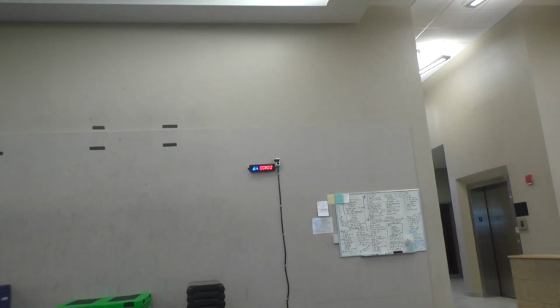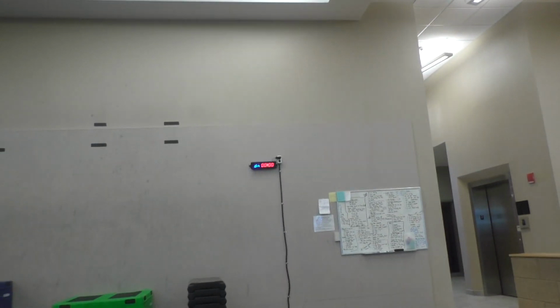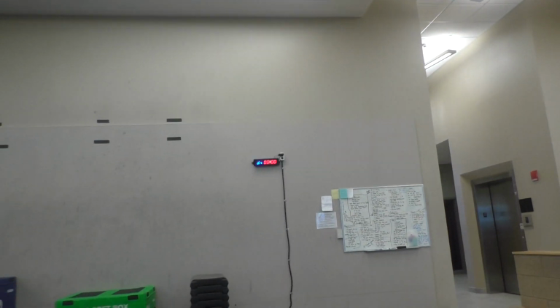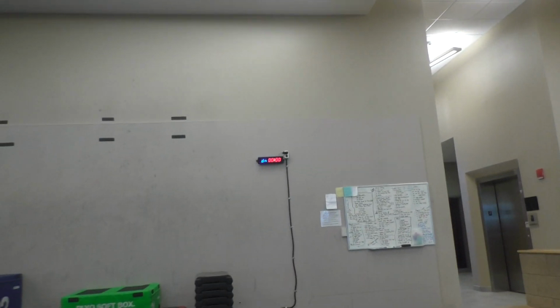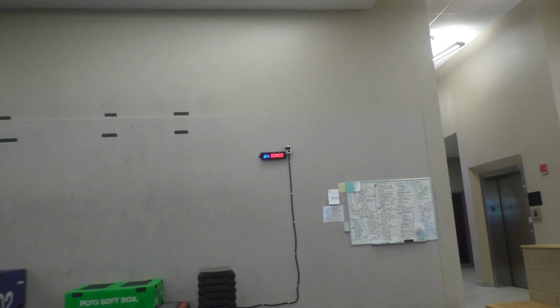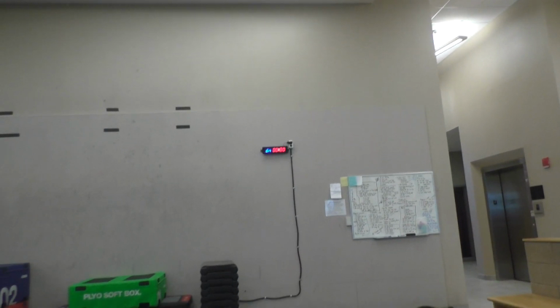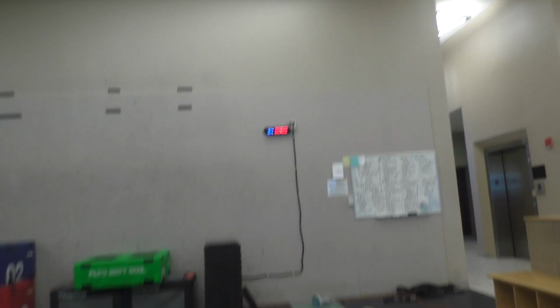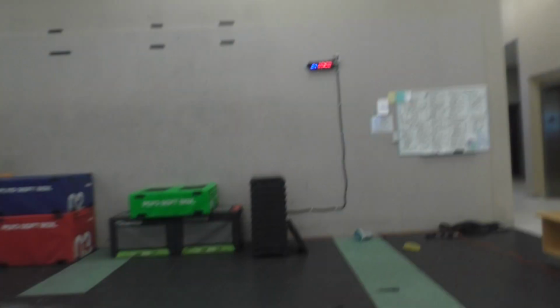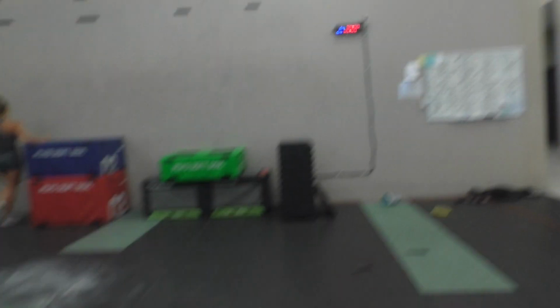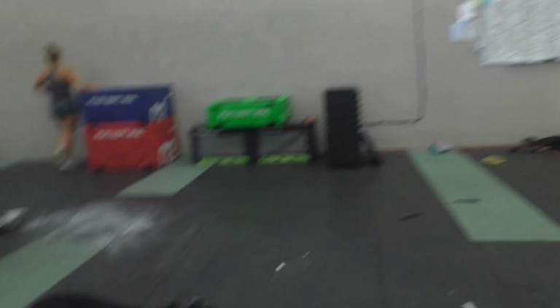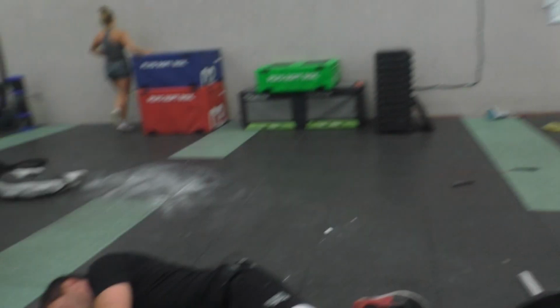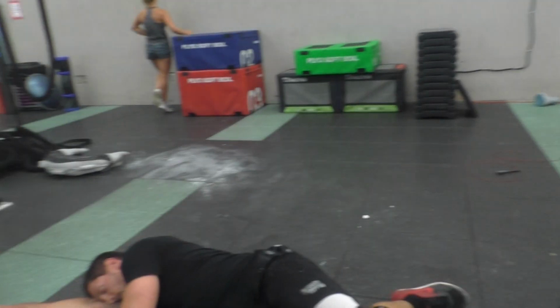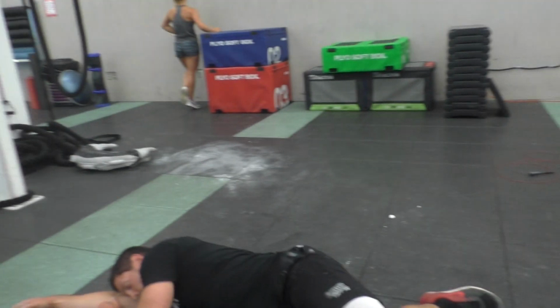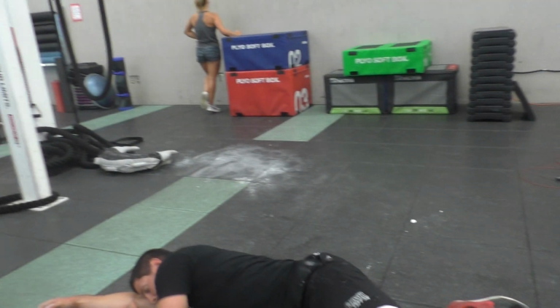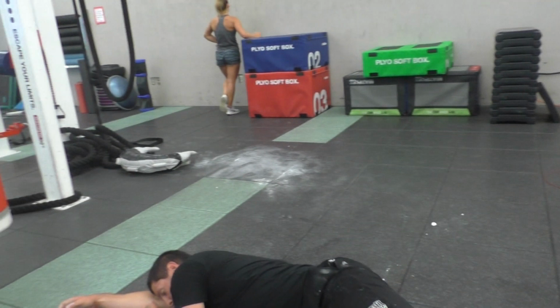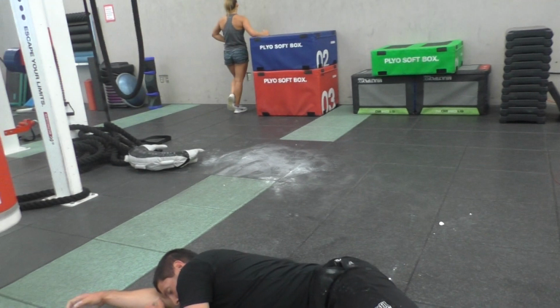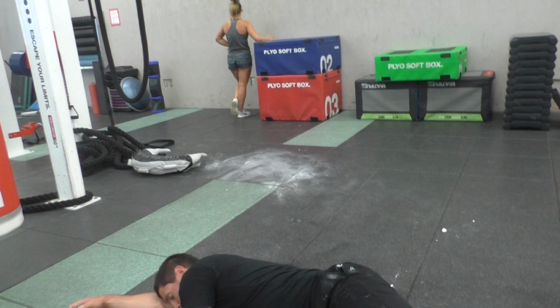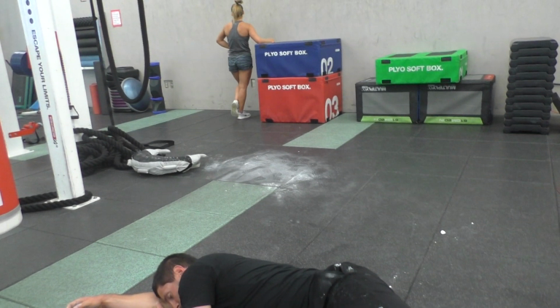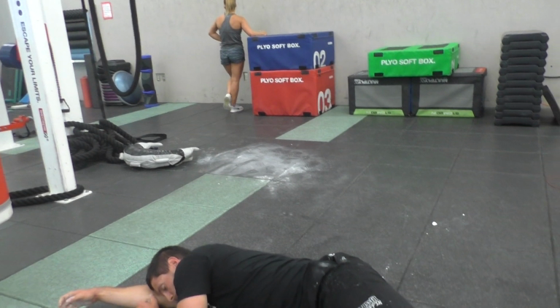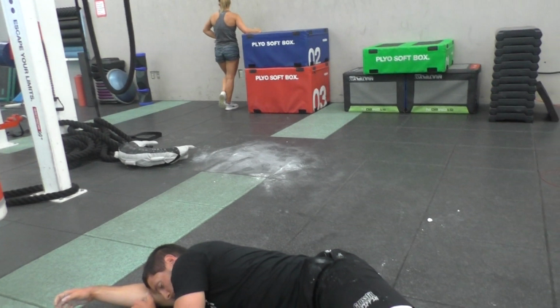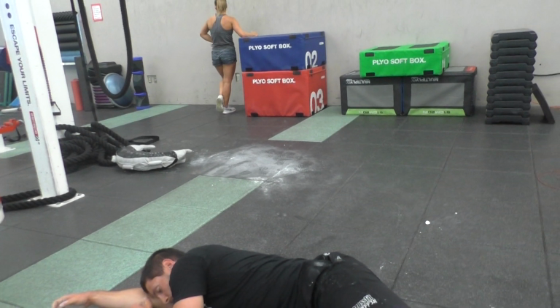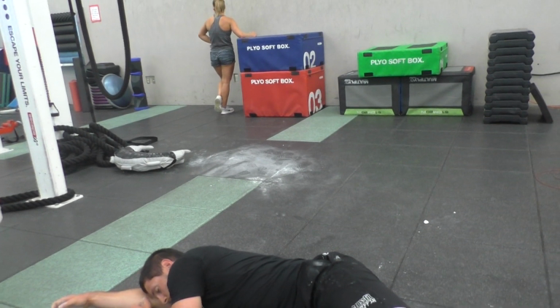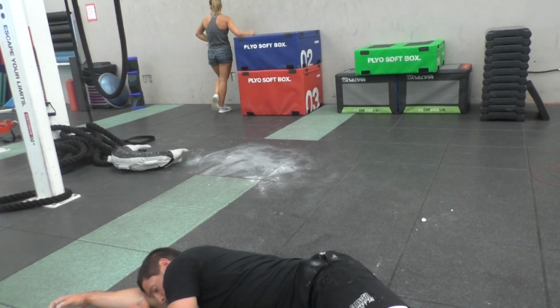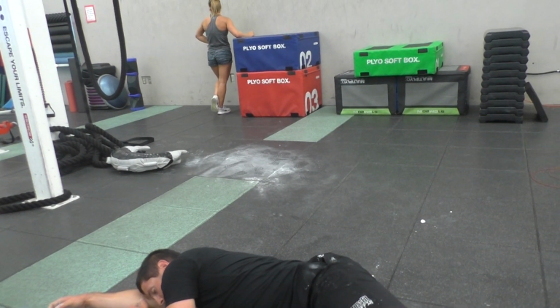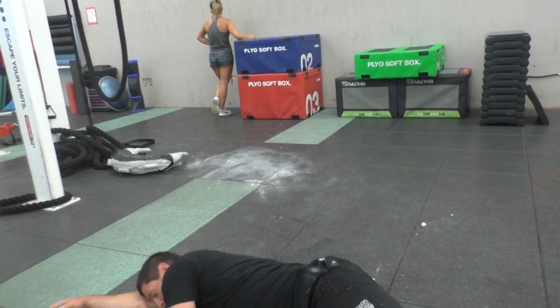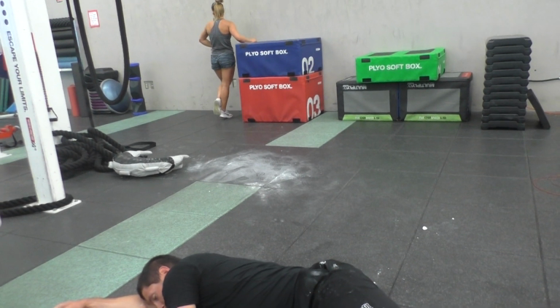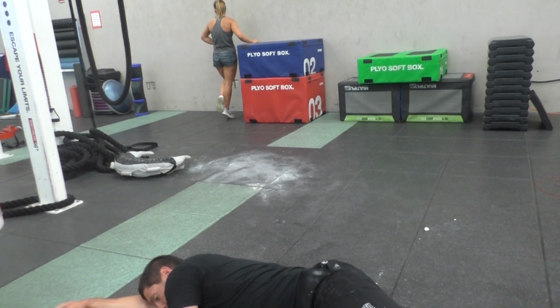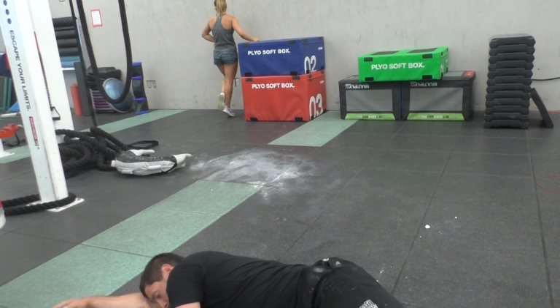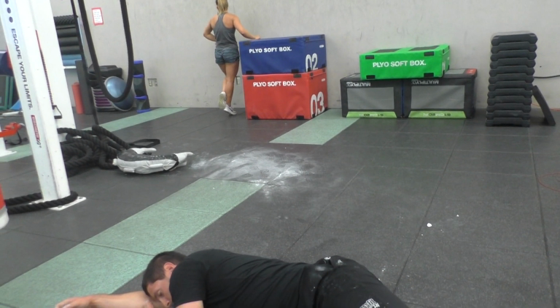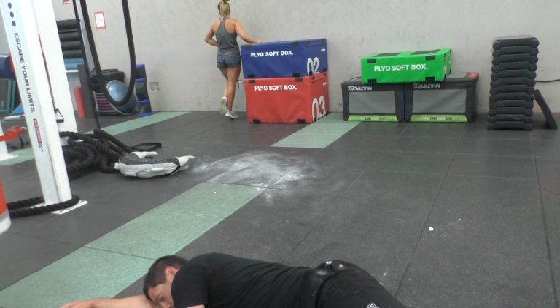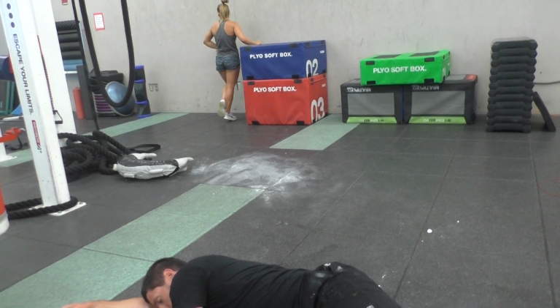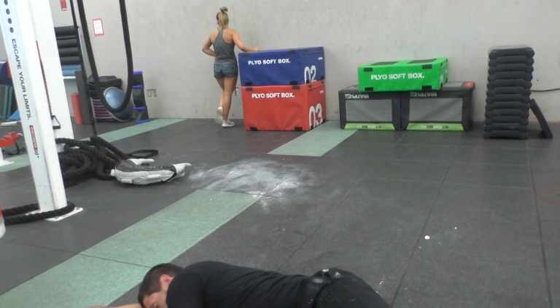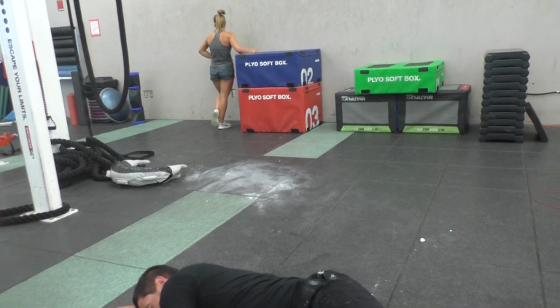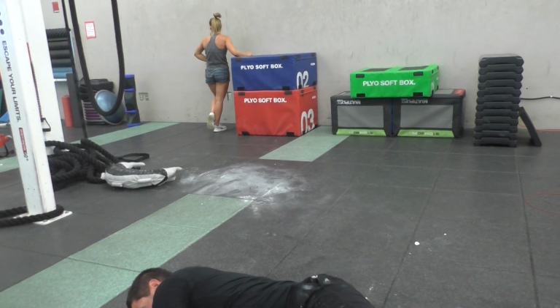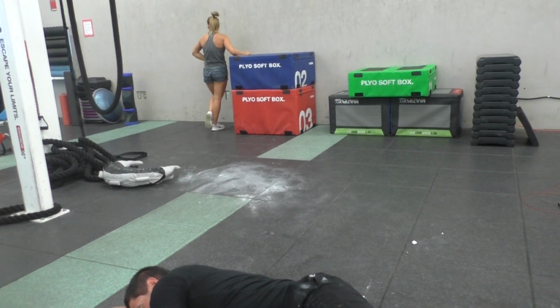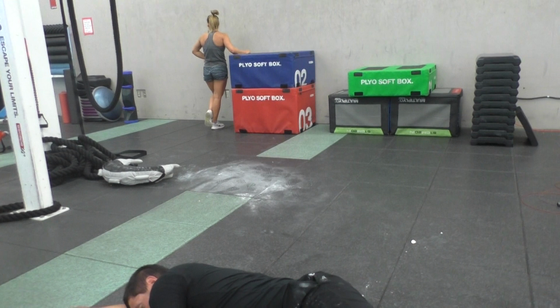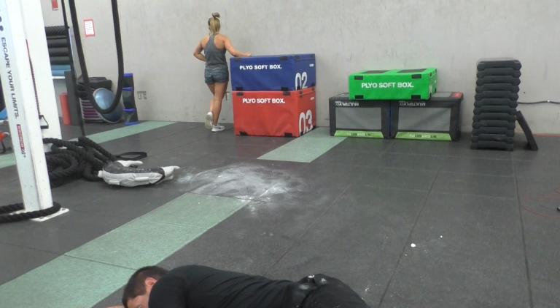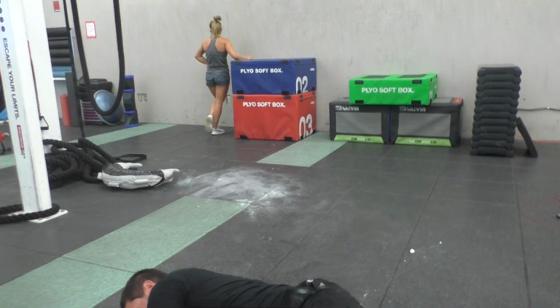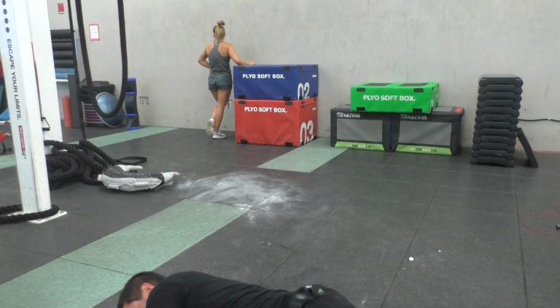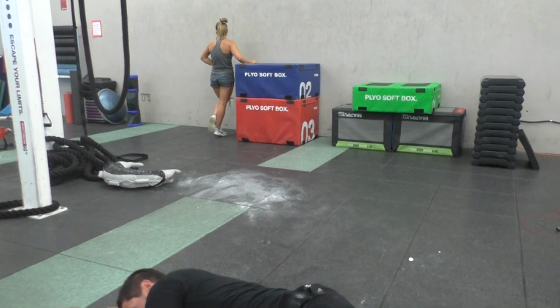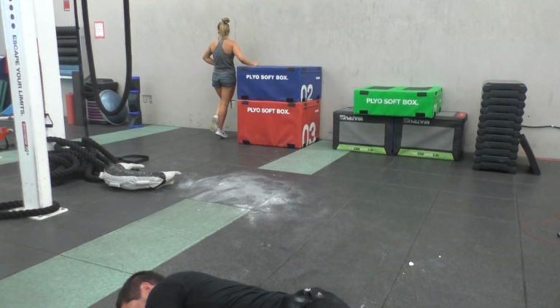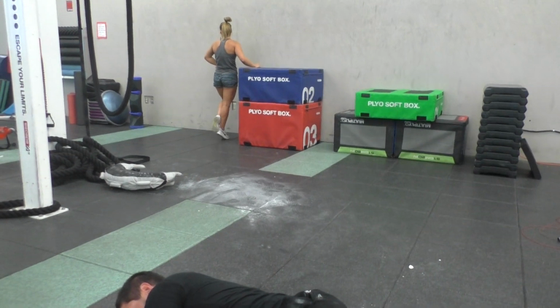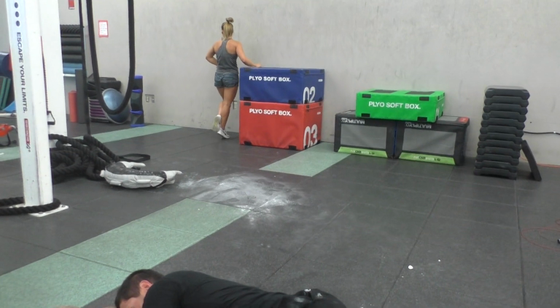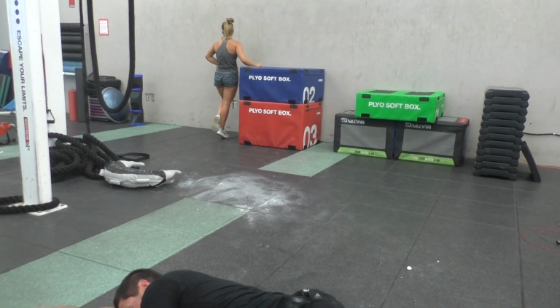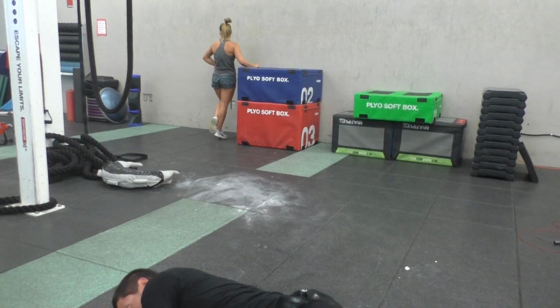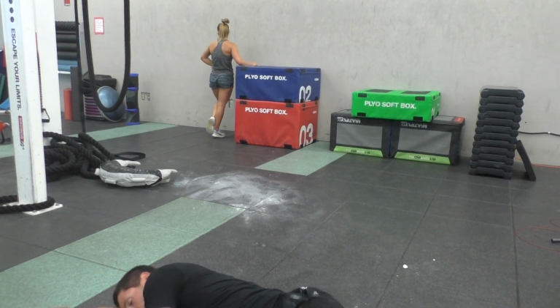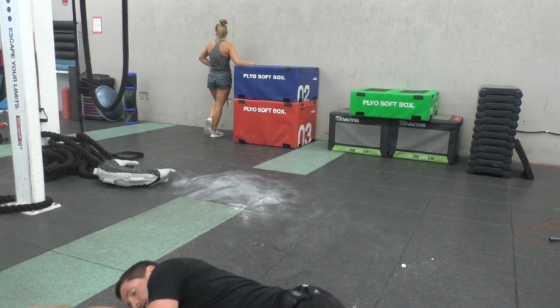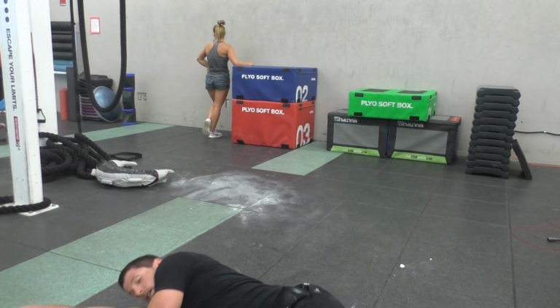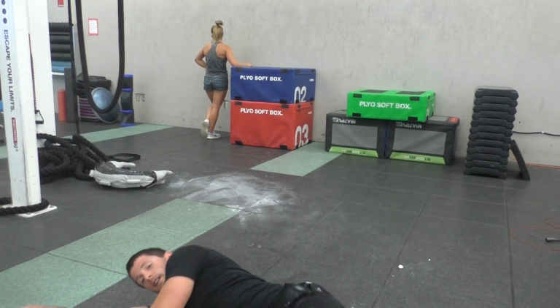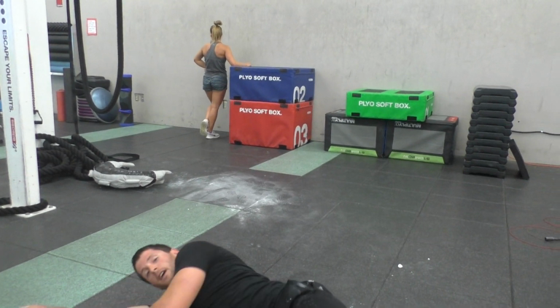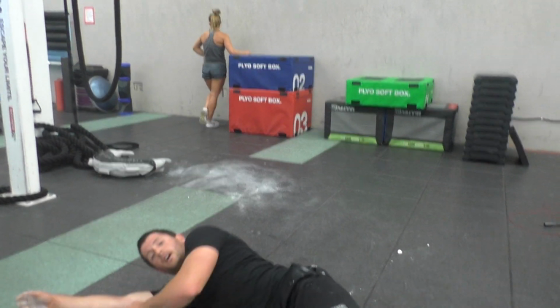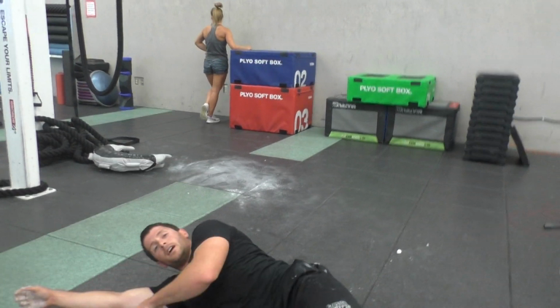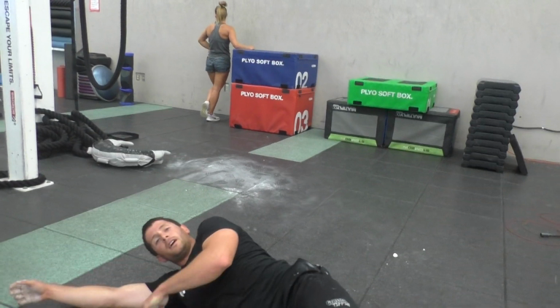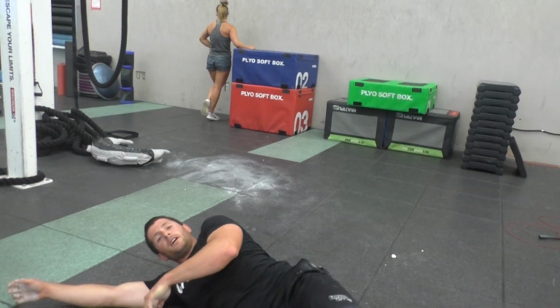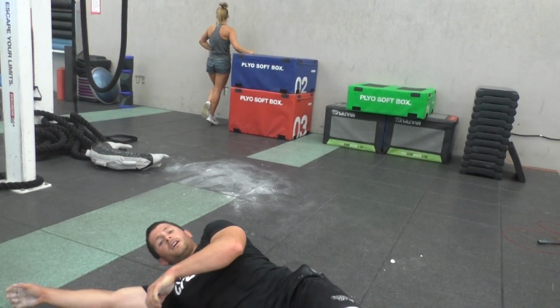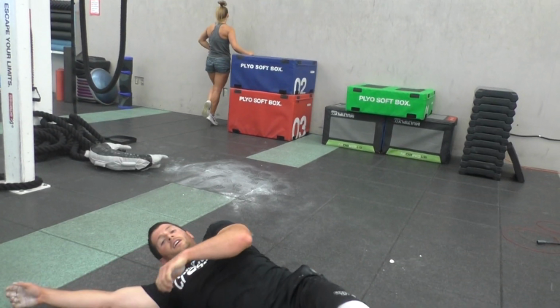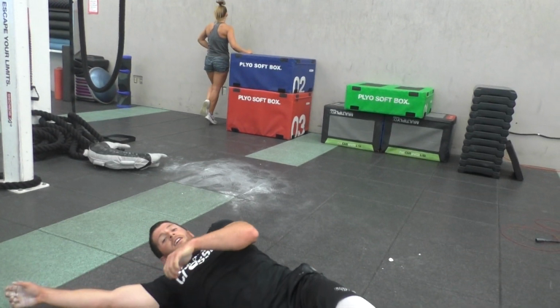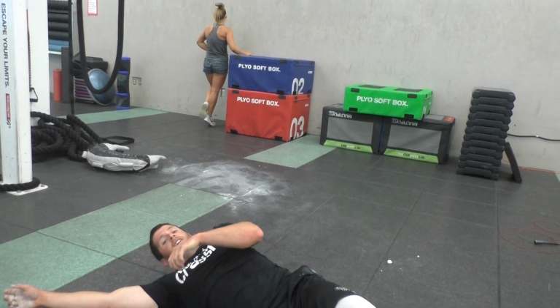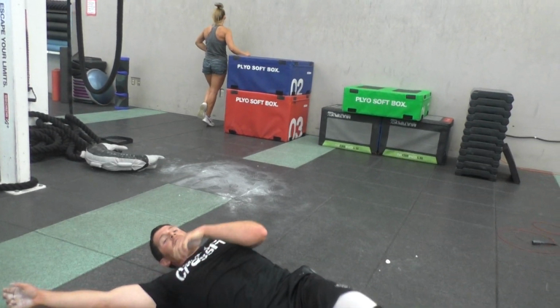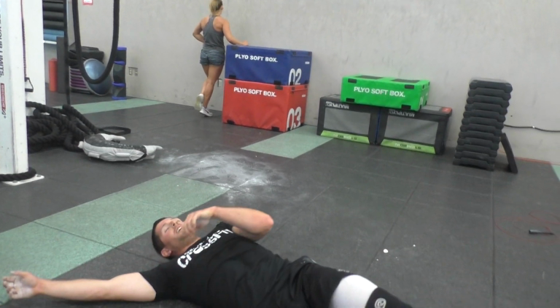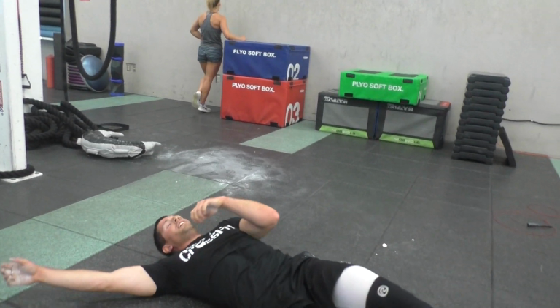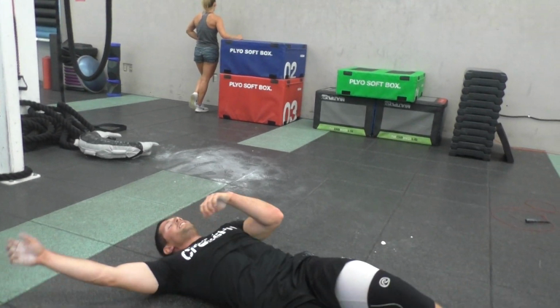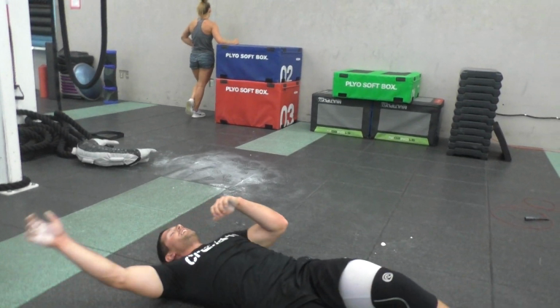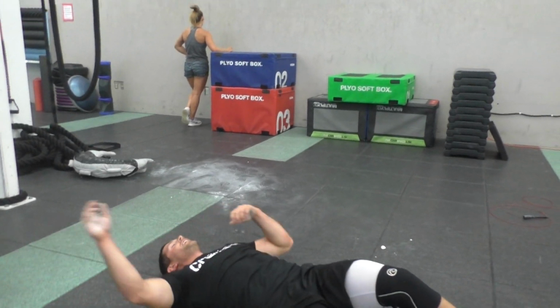Zero. Go — good work, Kyle. Good. Stop this? Yeah.